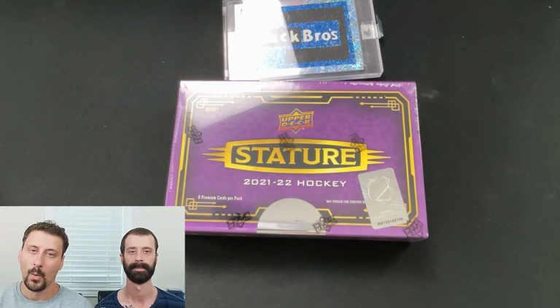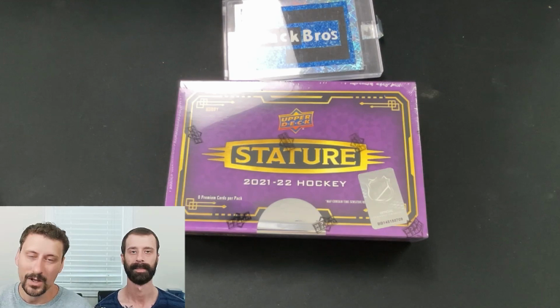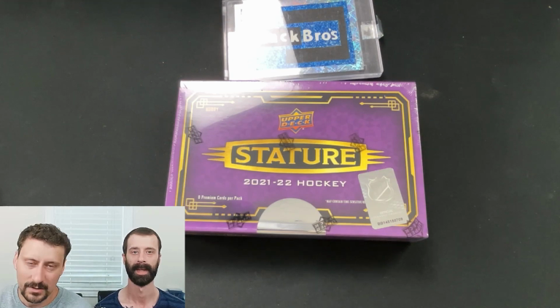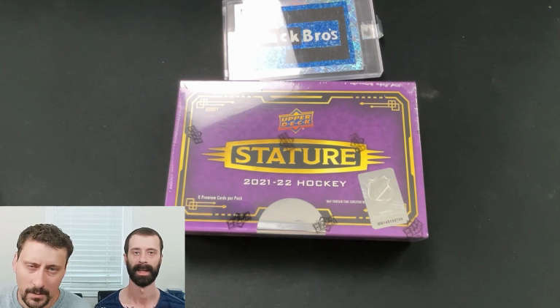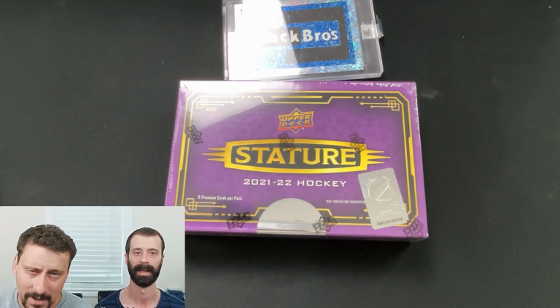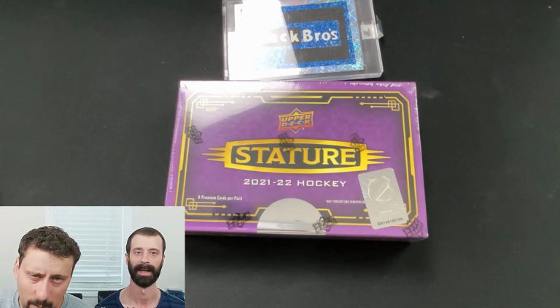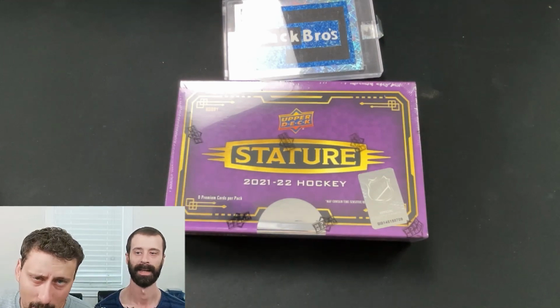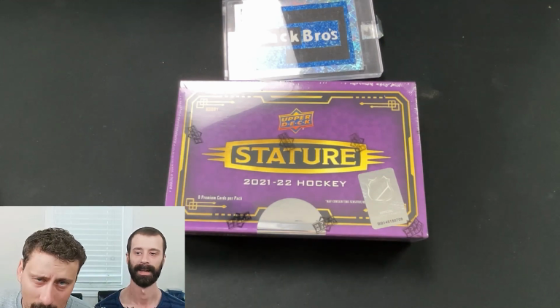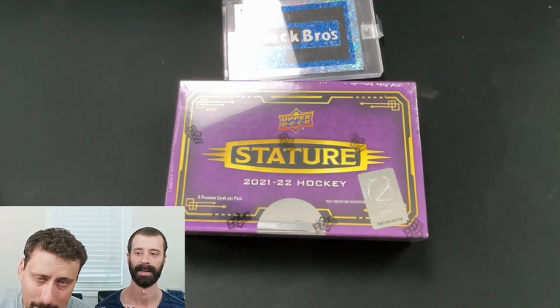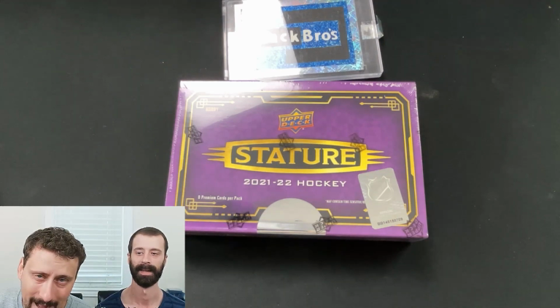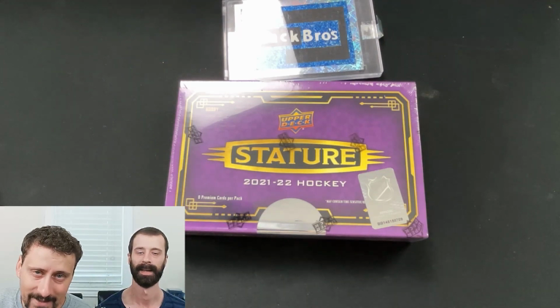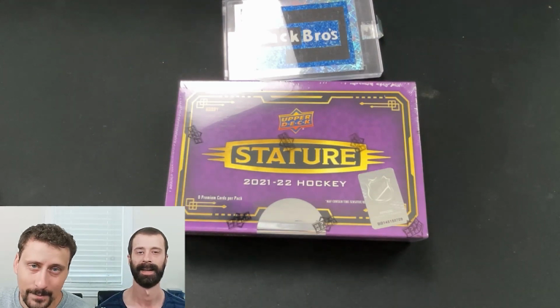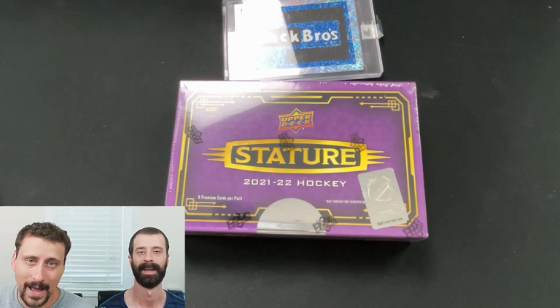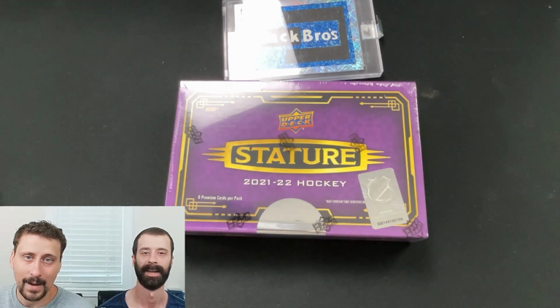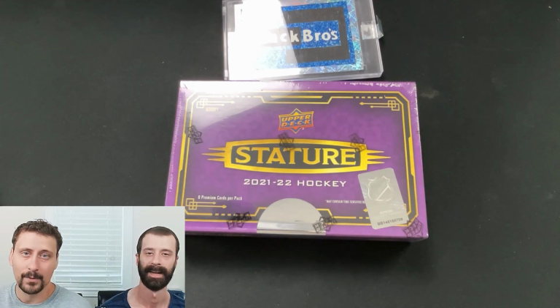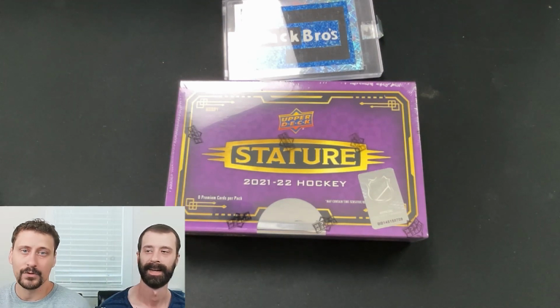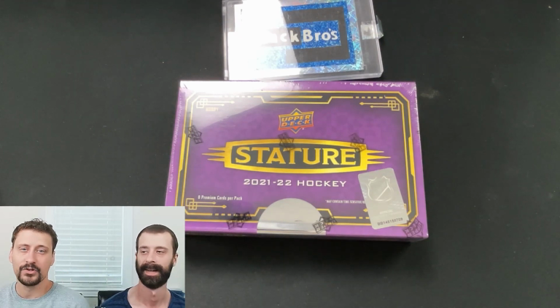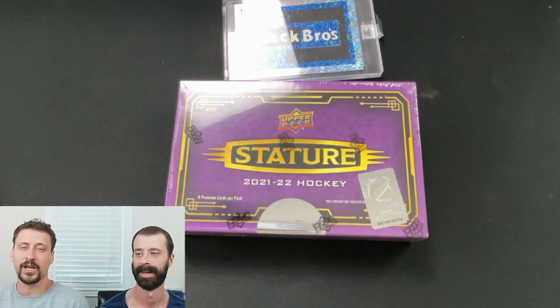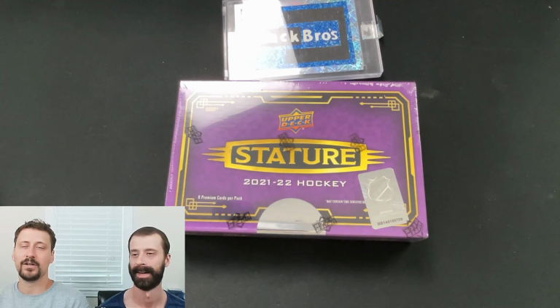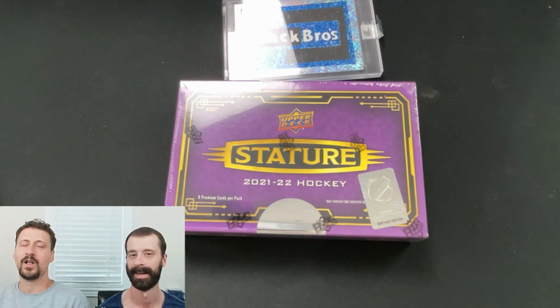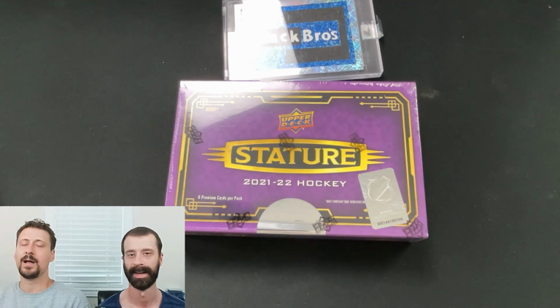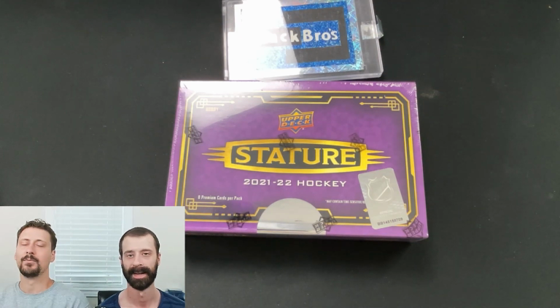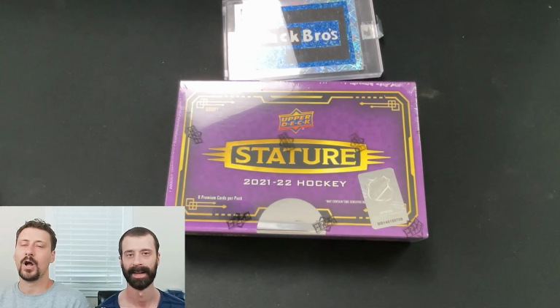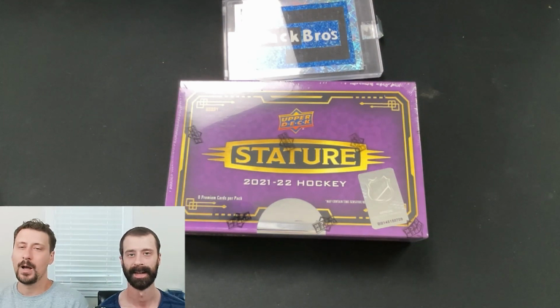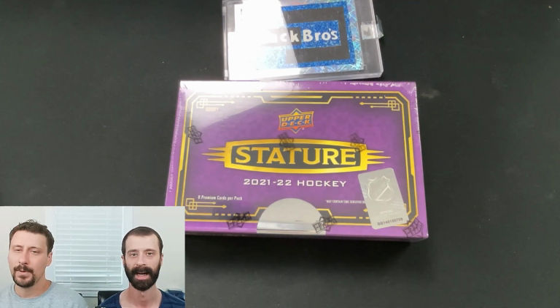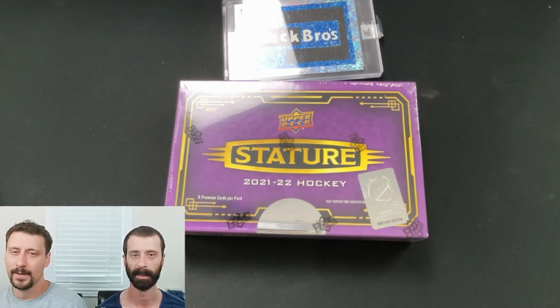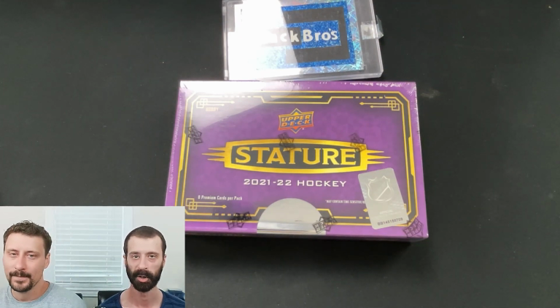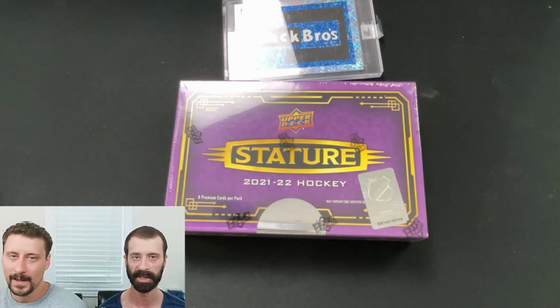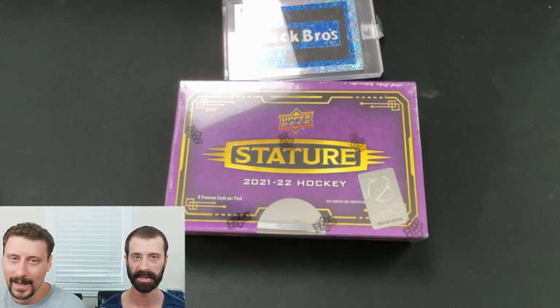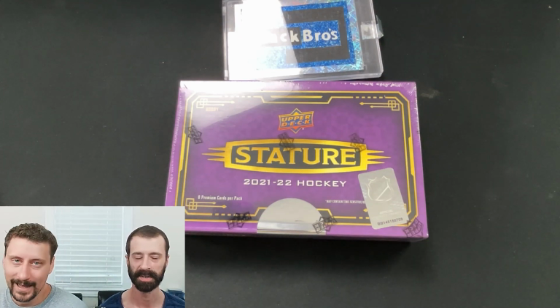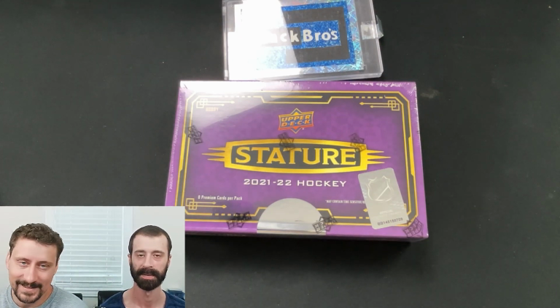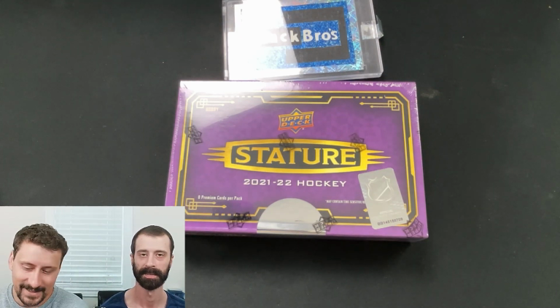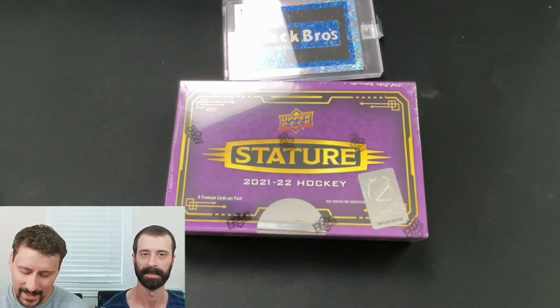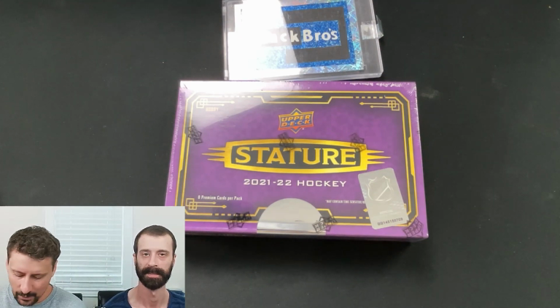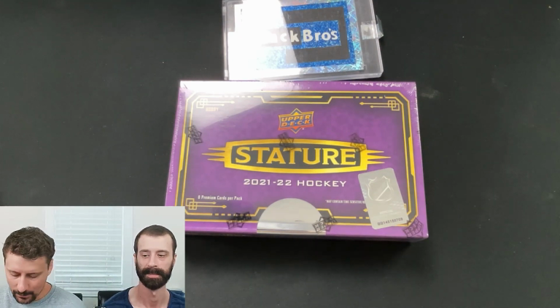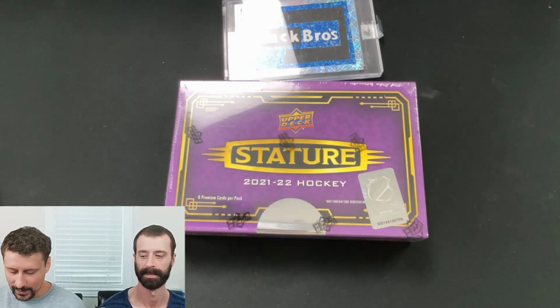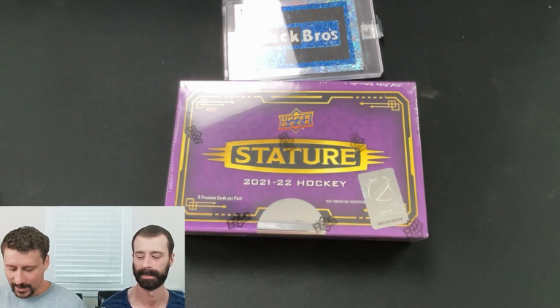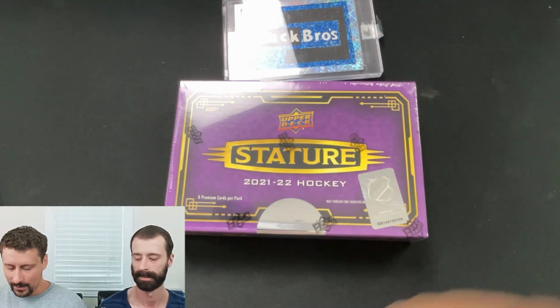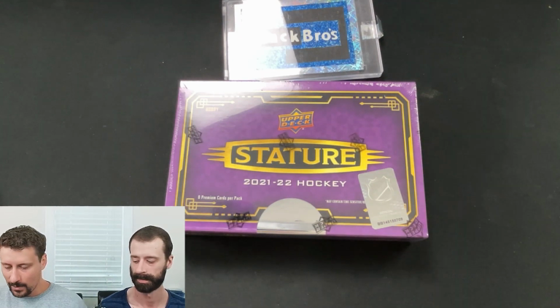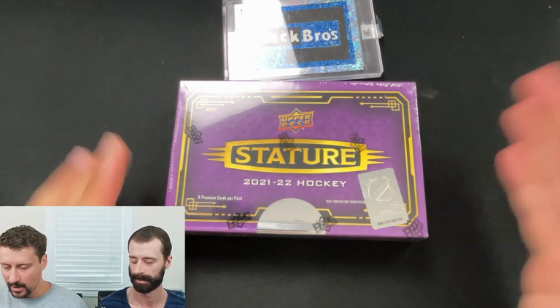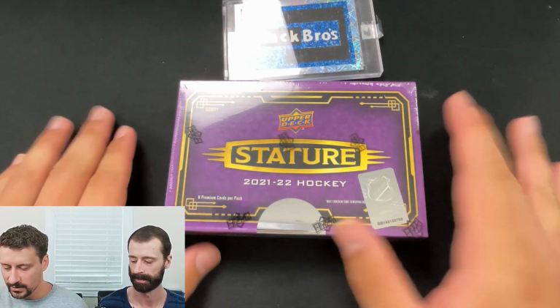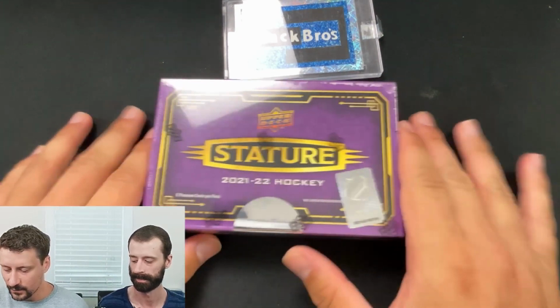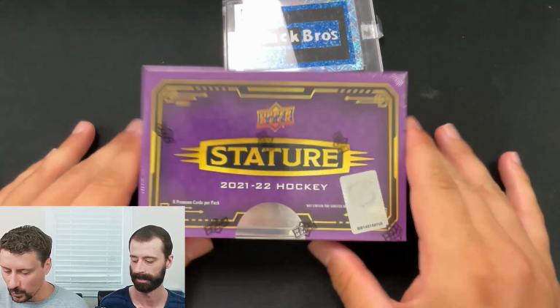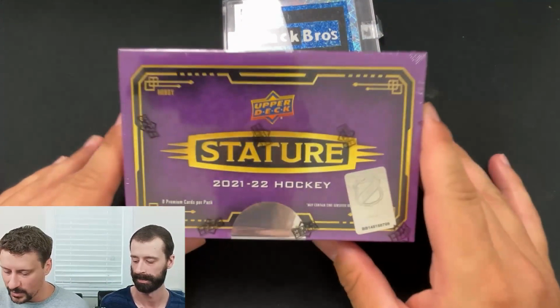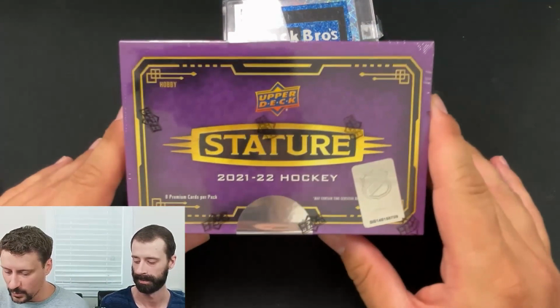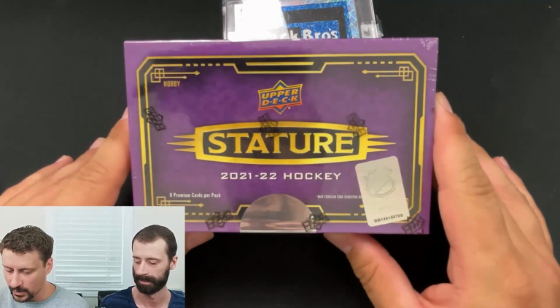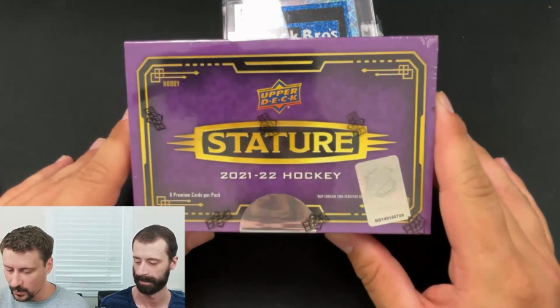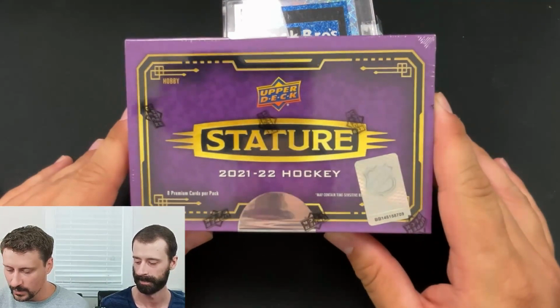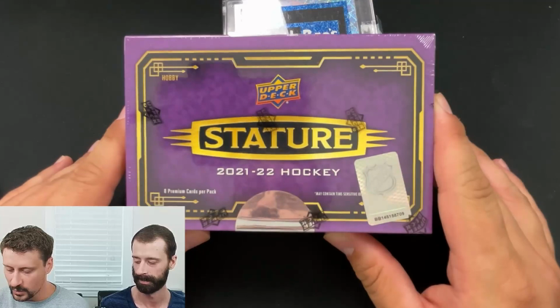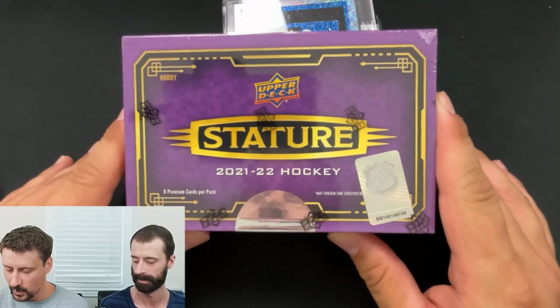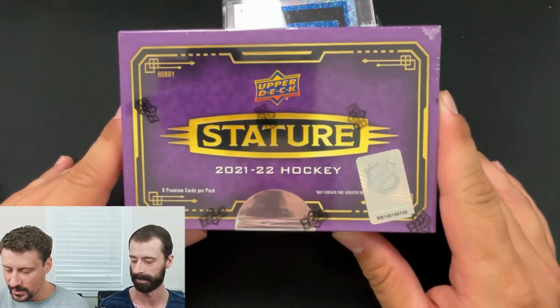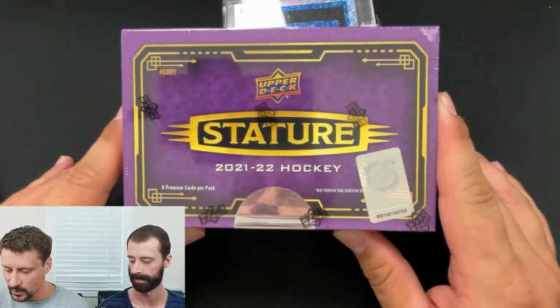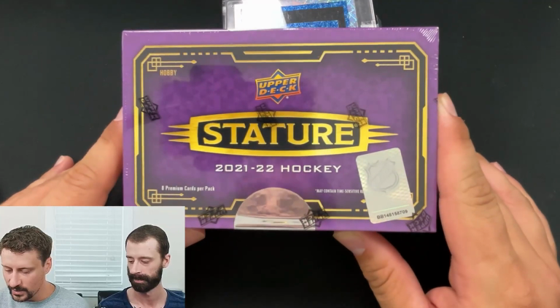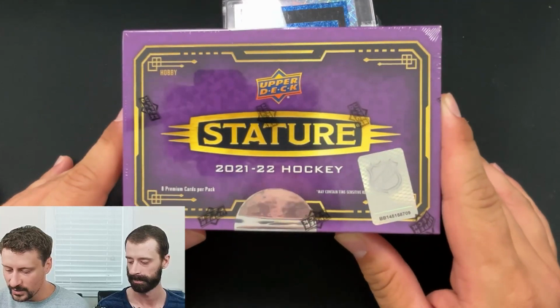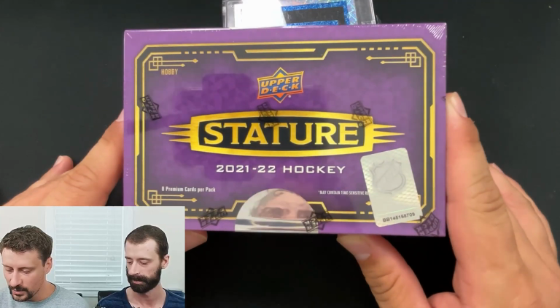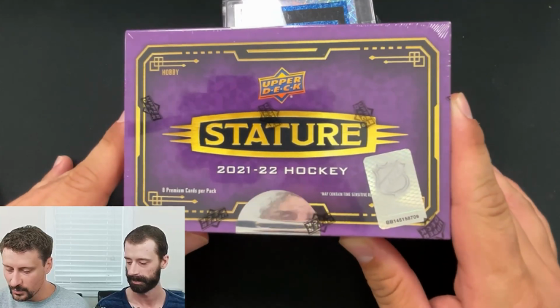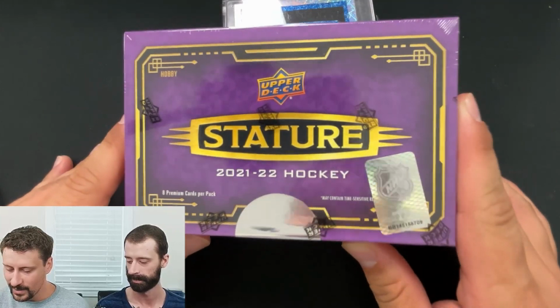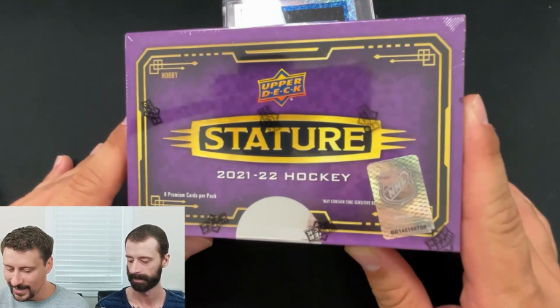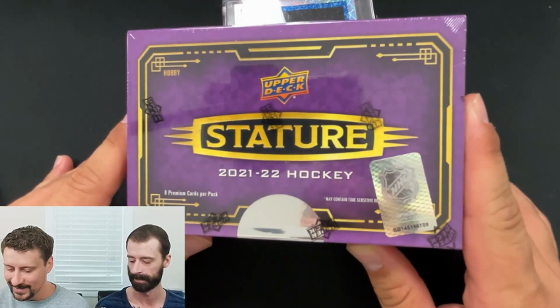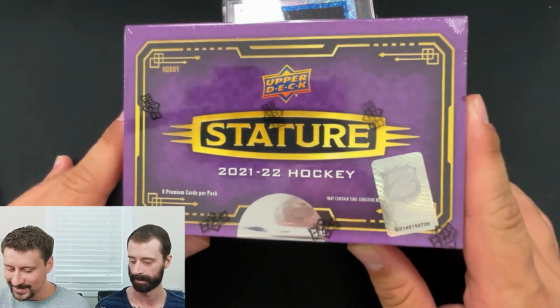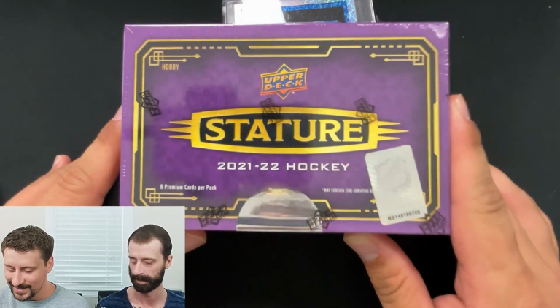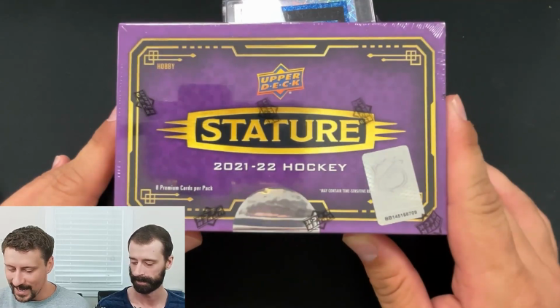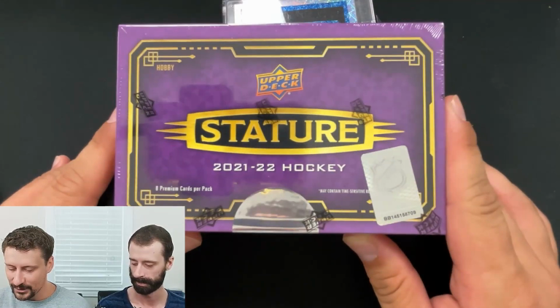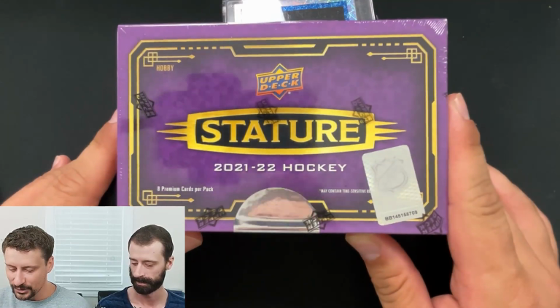What's up everybody? Welcome back to the Pack Bros channel. I'm Rob. I'm Chris. And today we're breaking a box of 2021-2022 Stature.